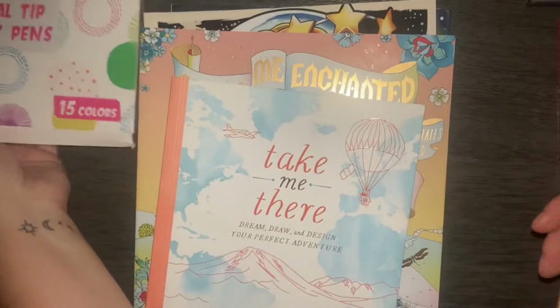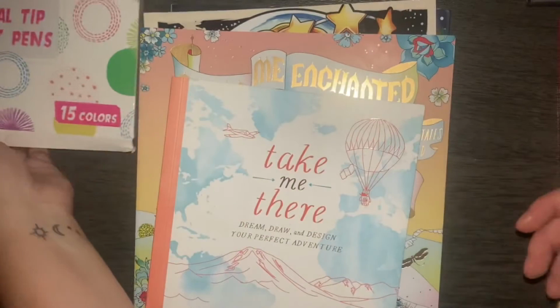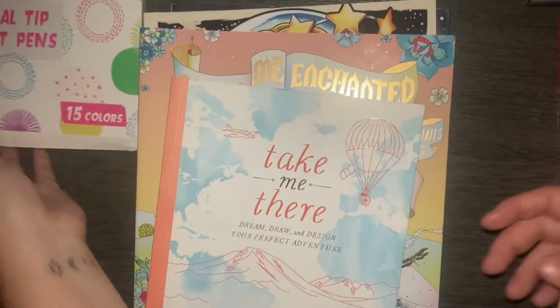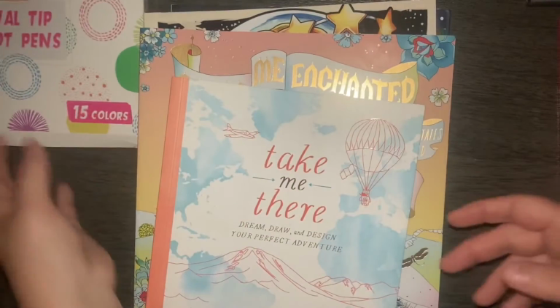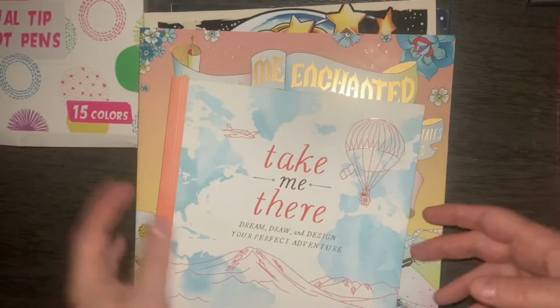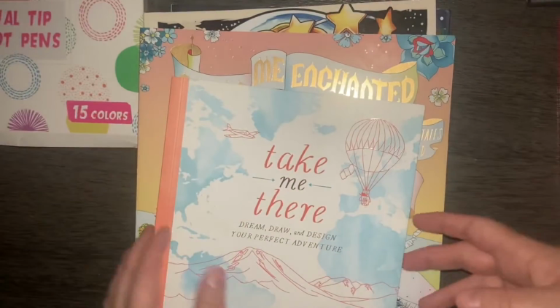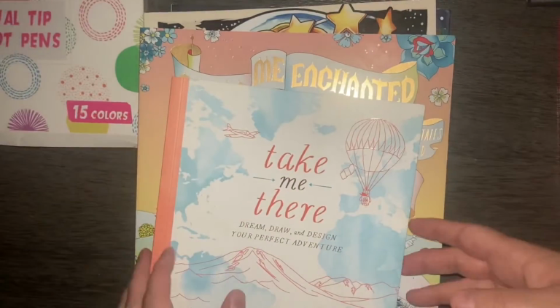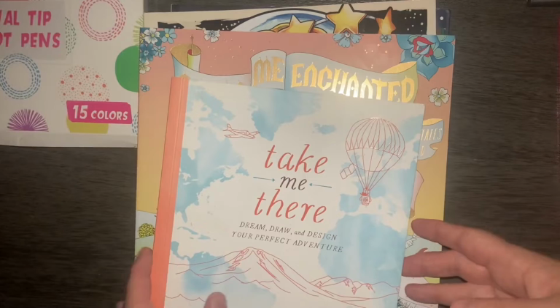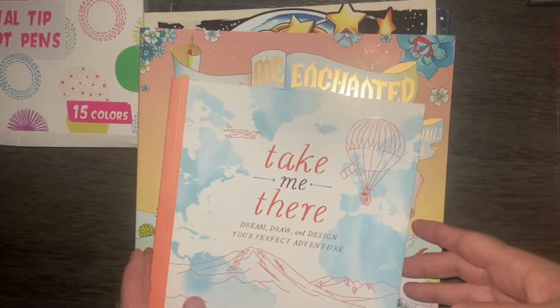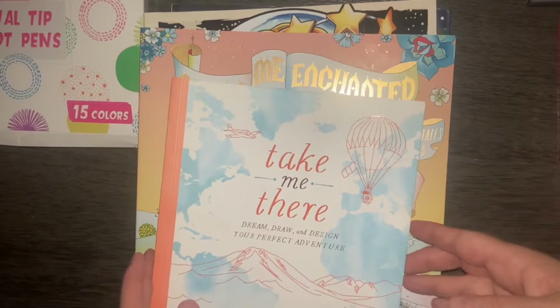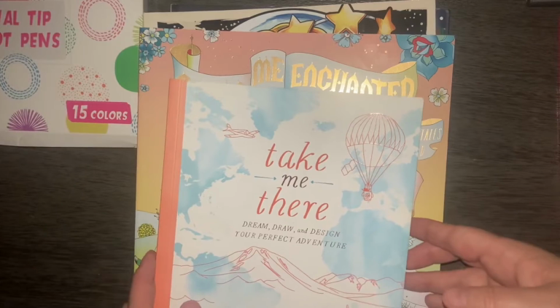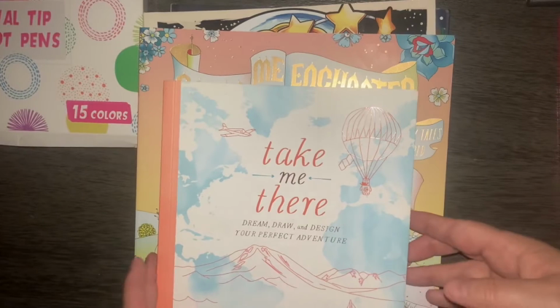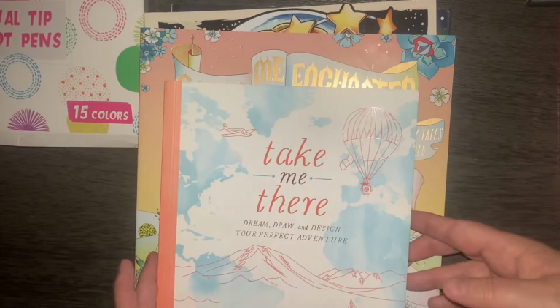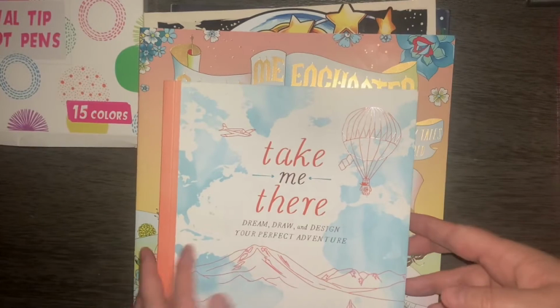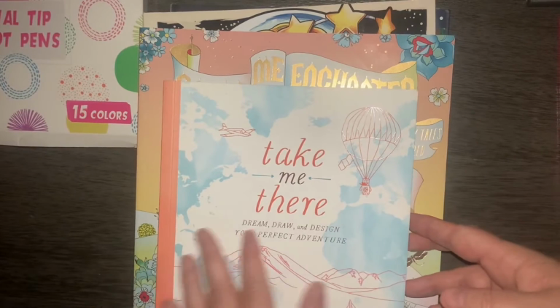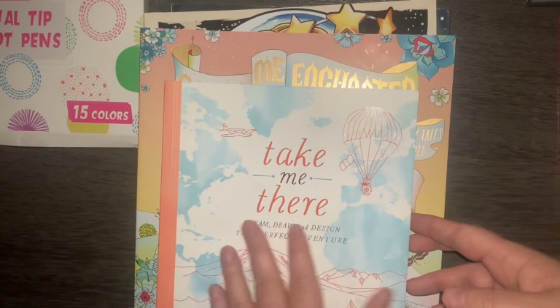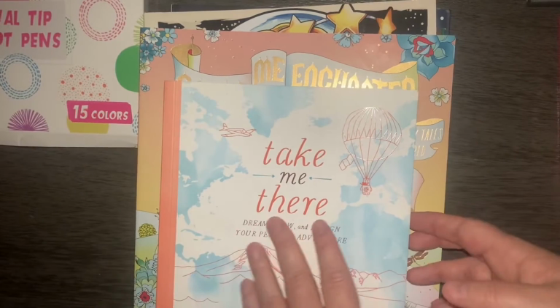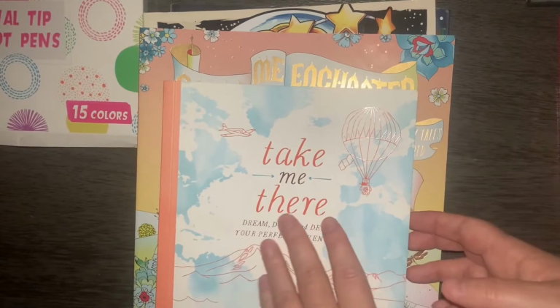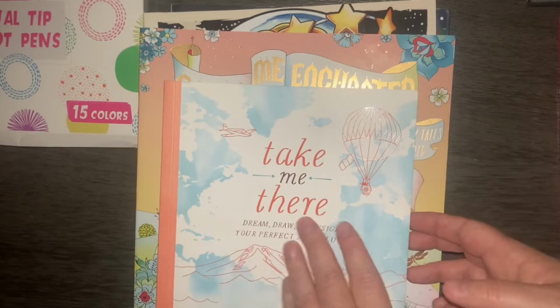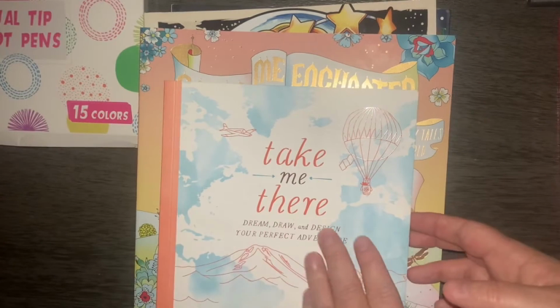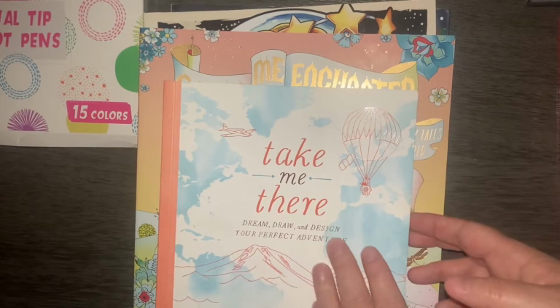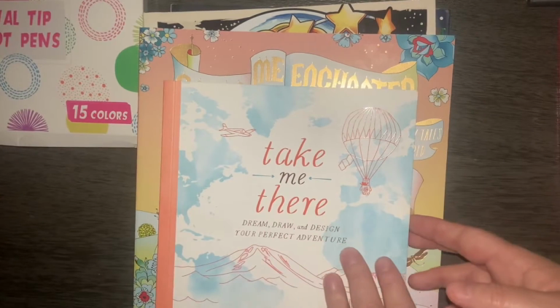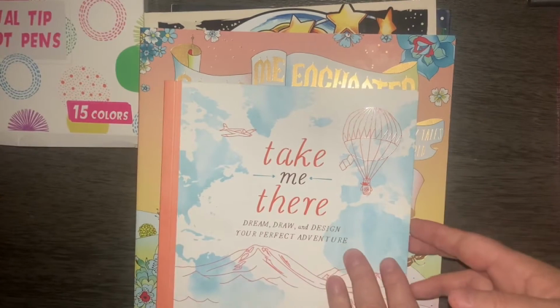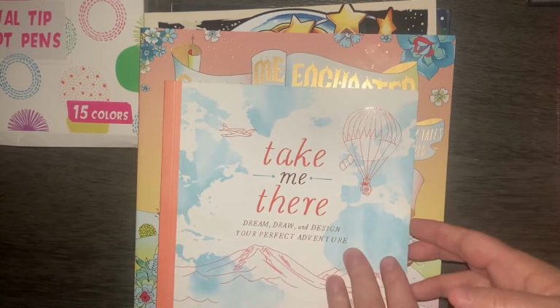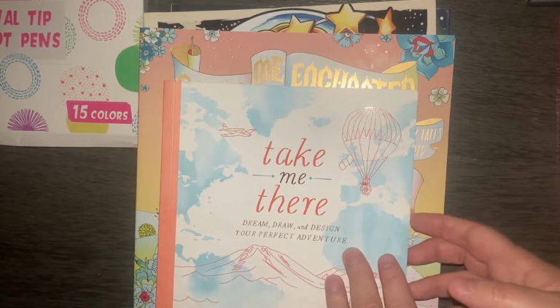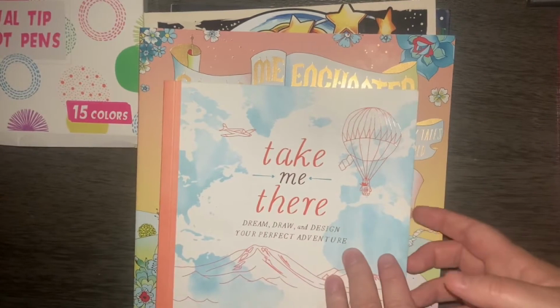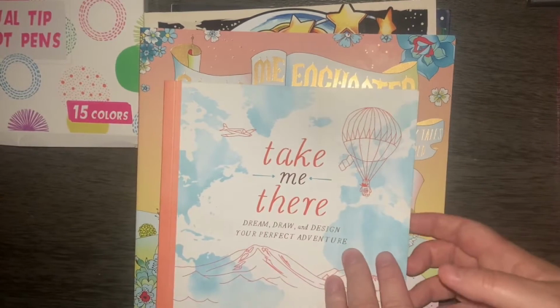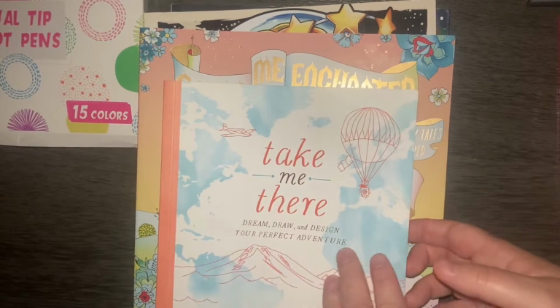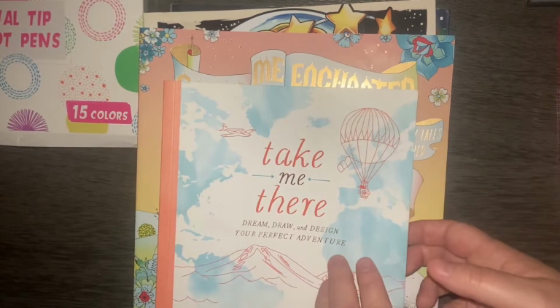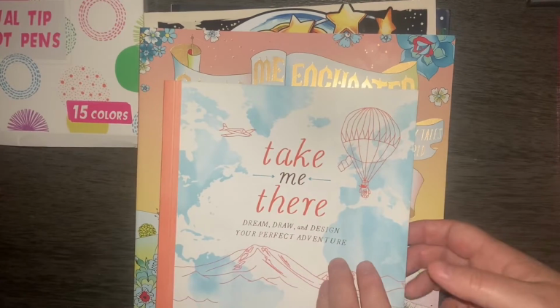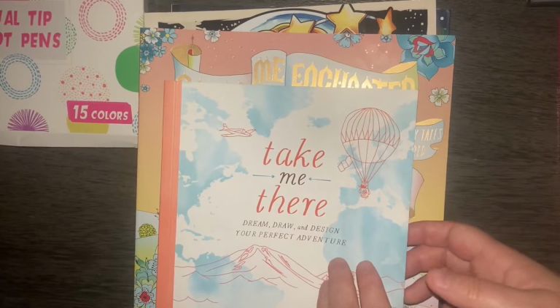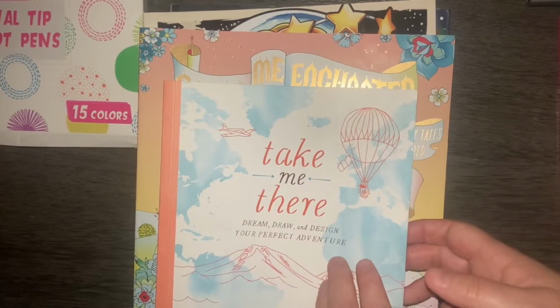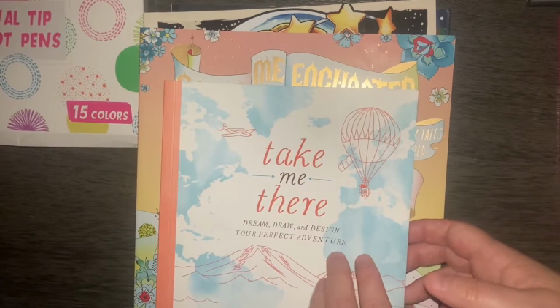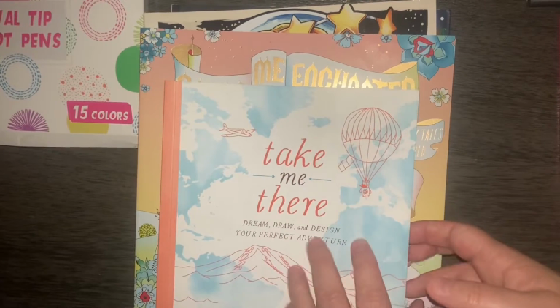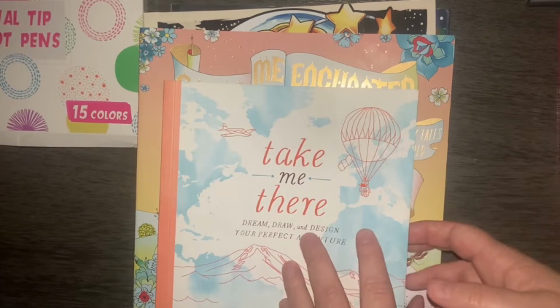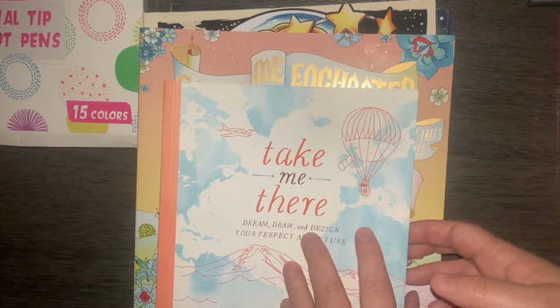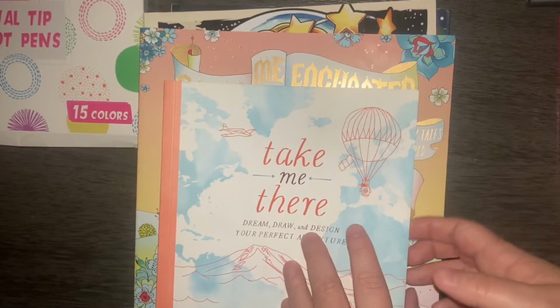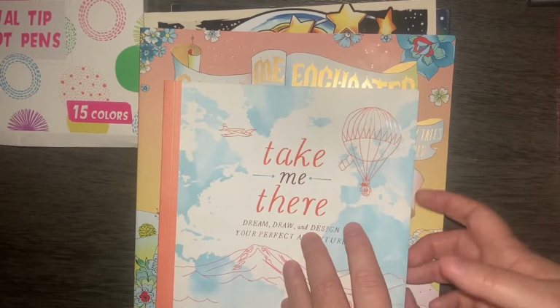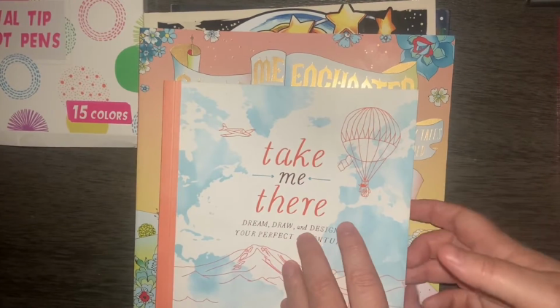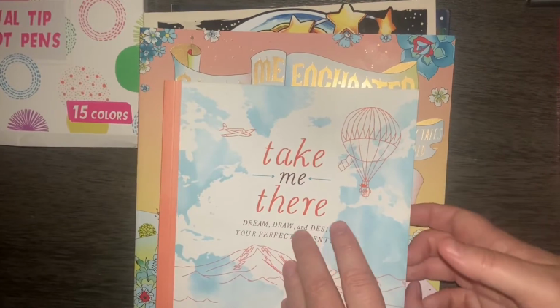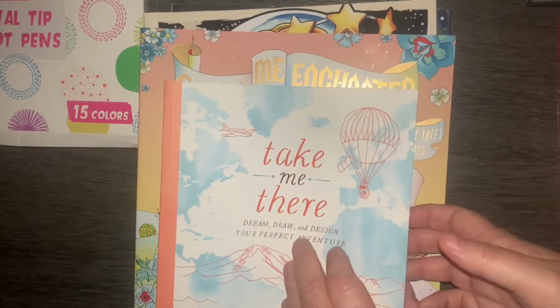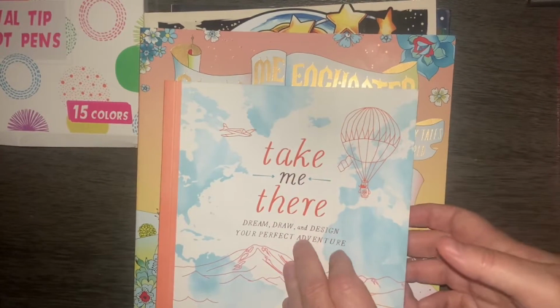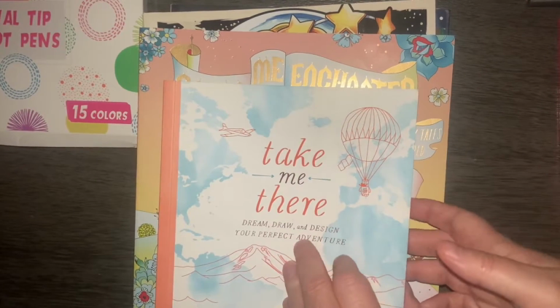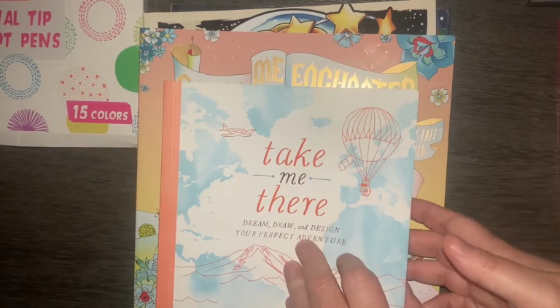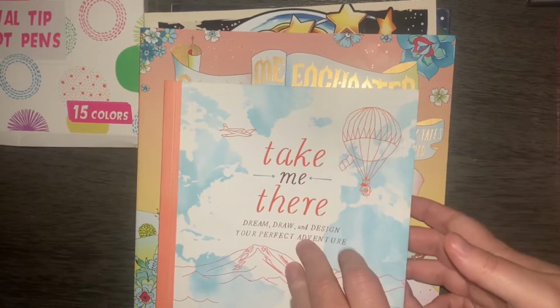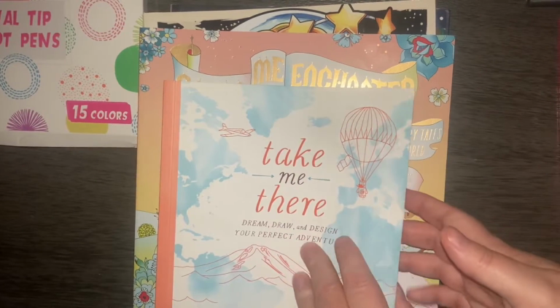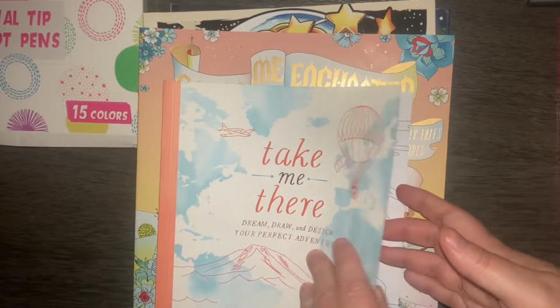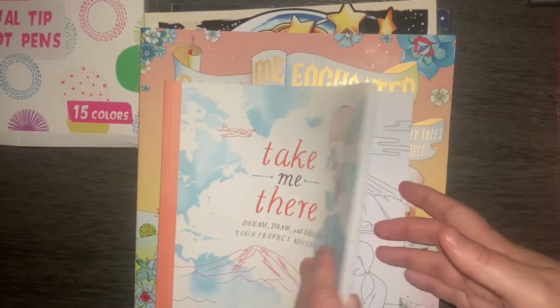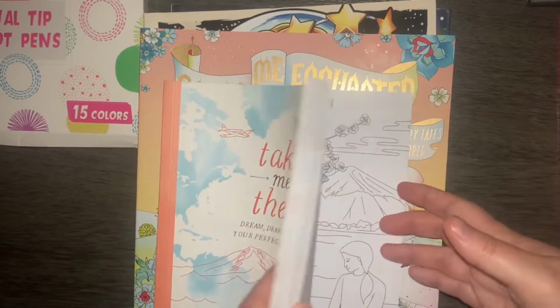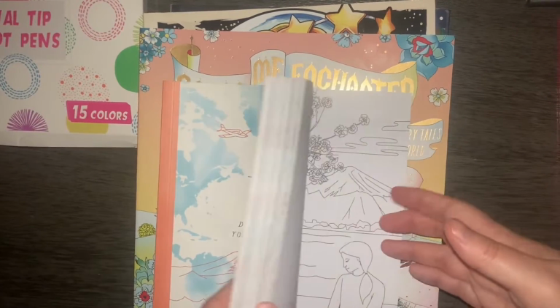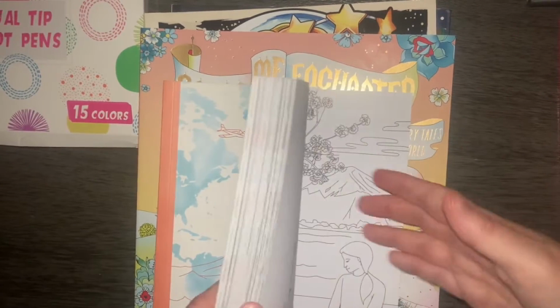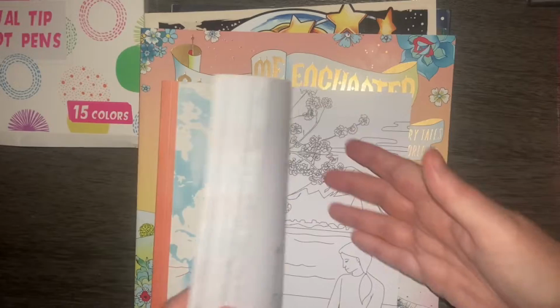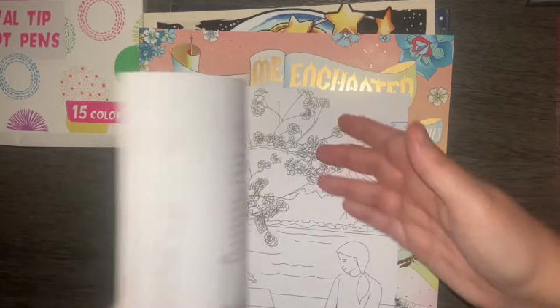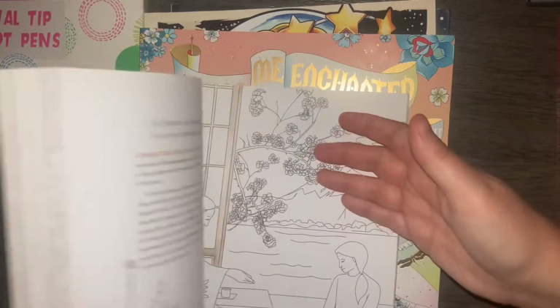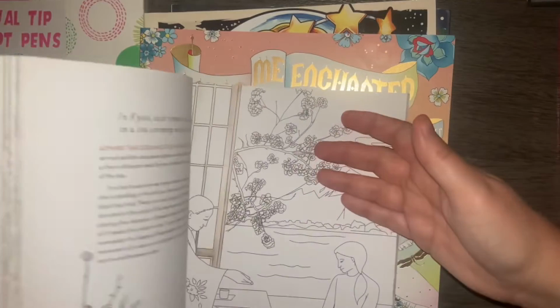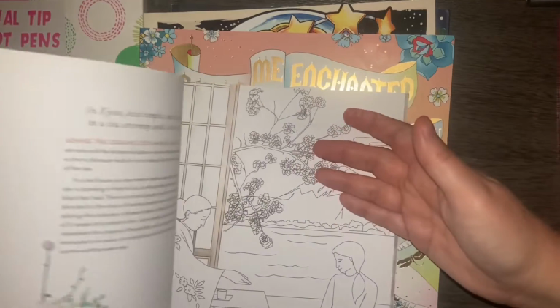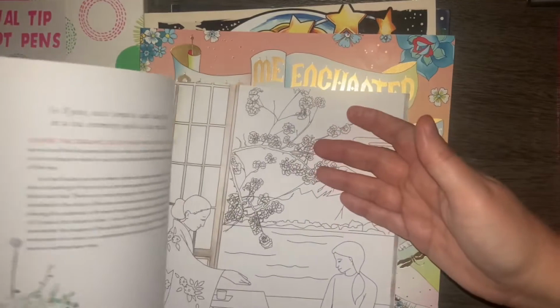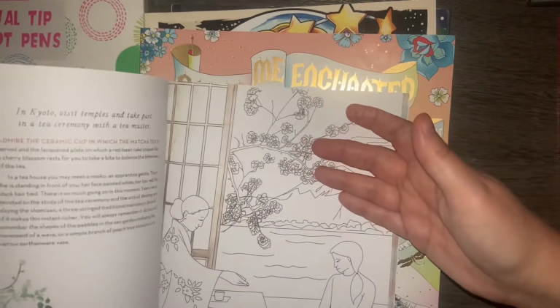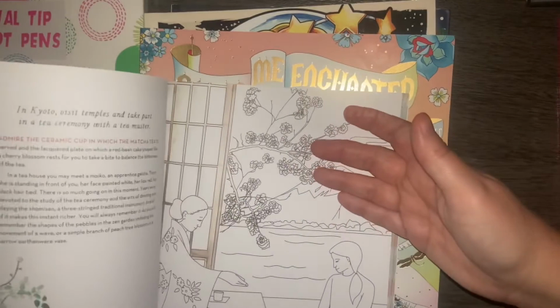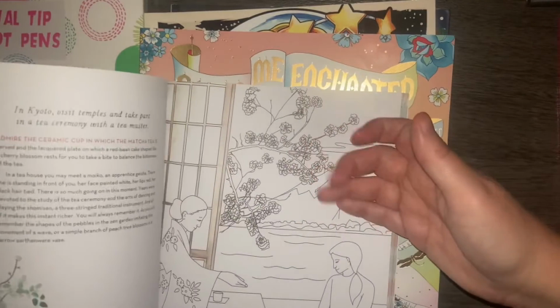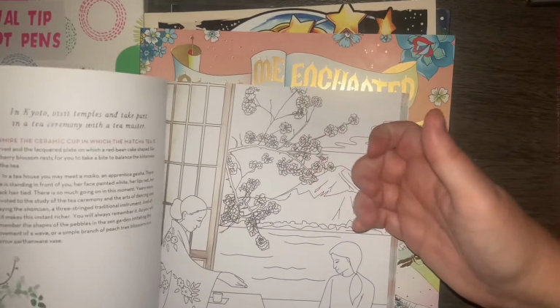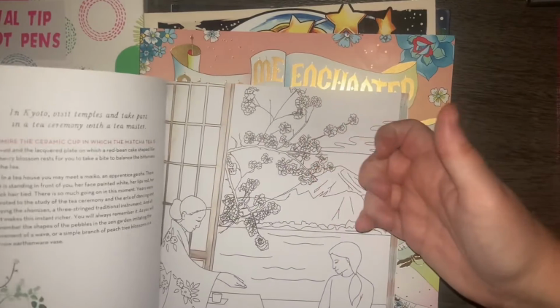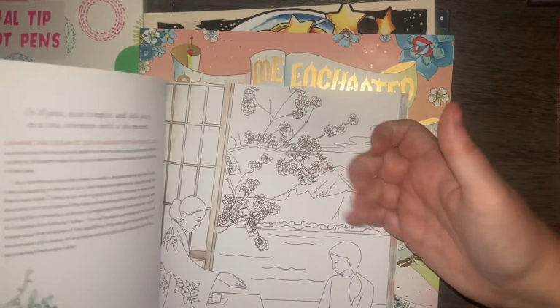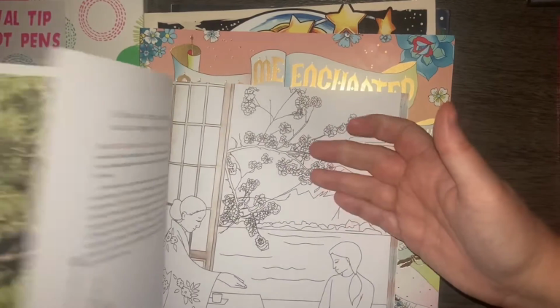The next one is Take Me There. It is a dream, draw, and design book. Just with a quick flip.